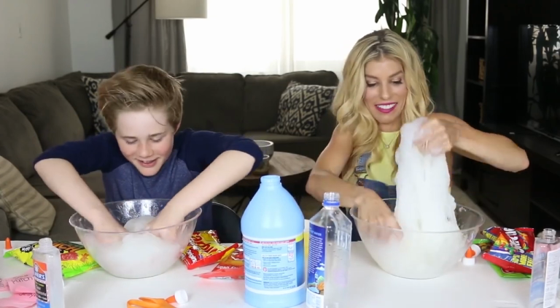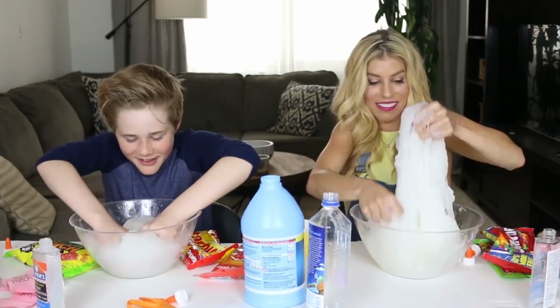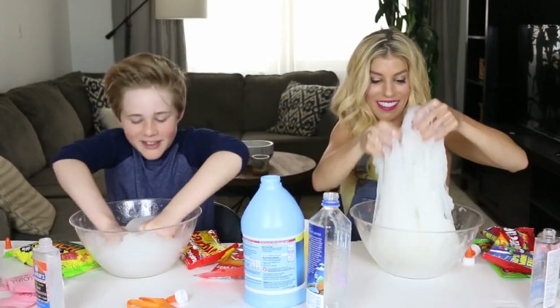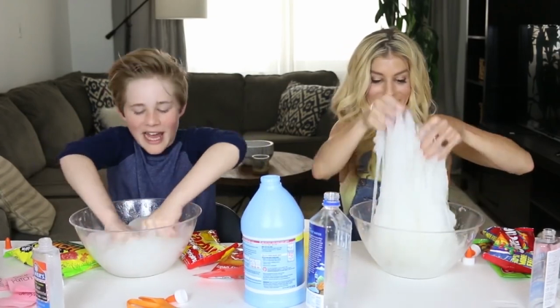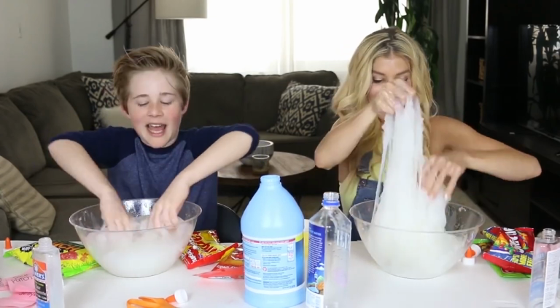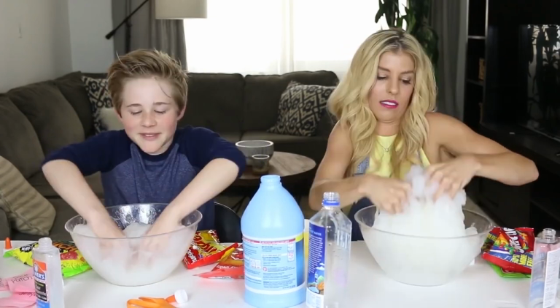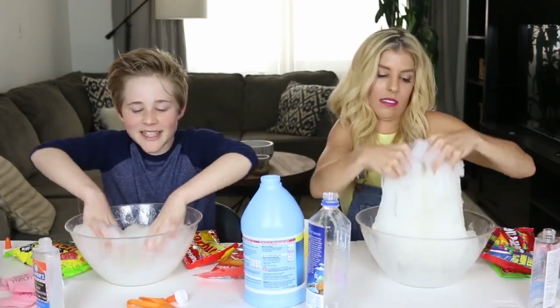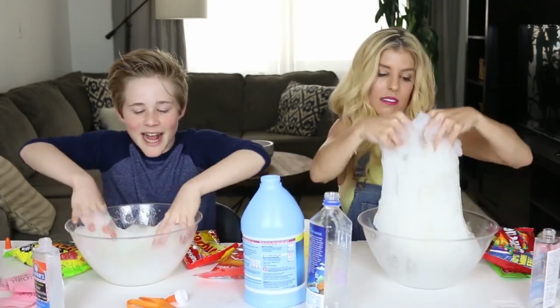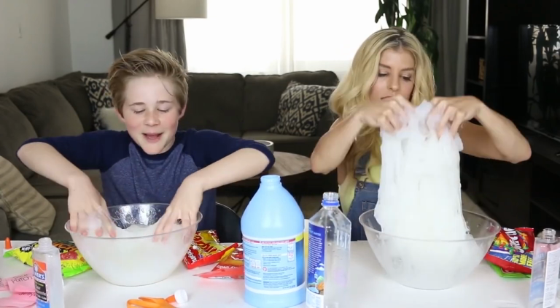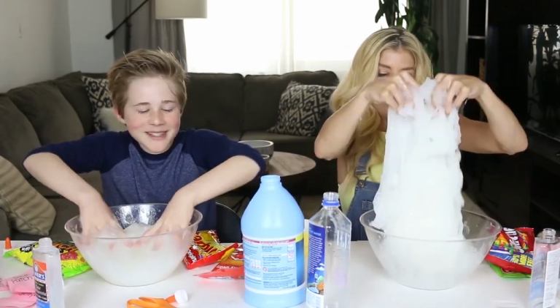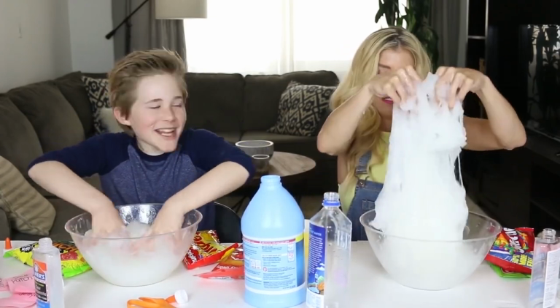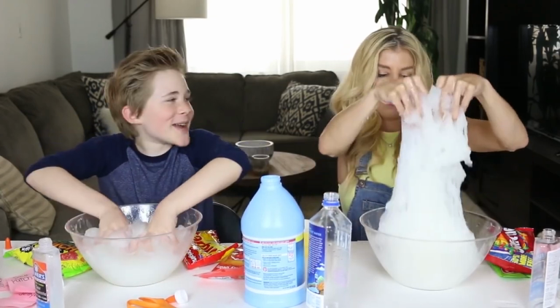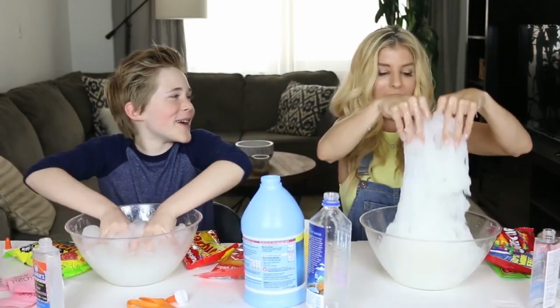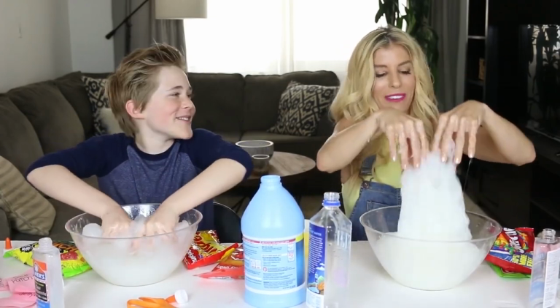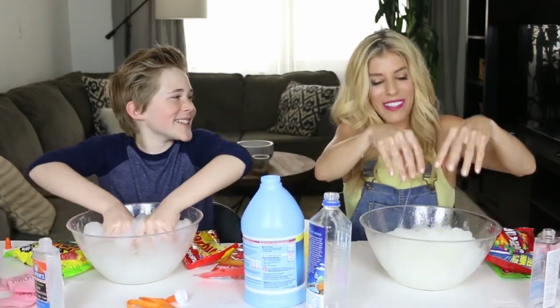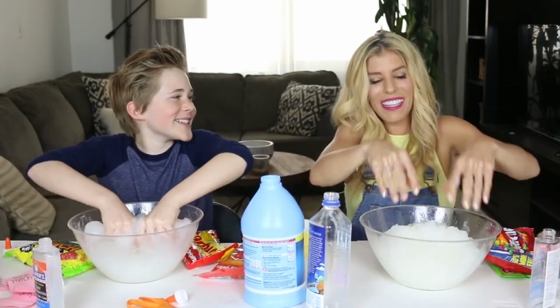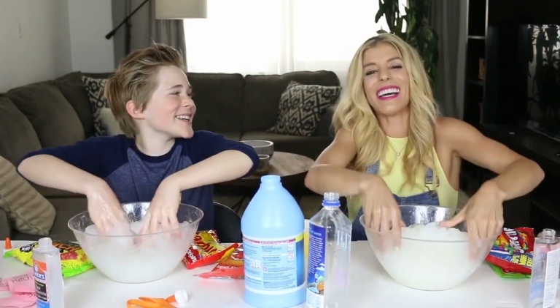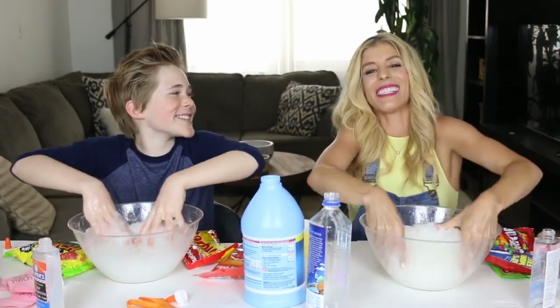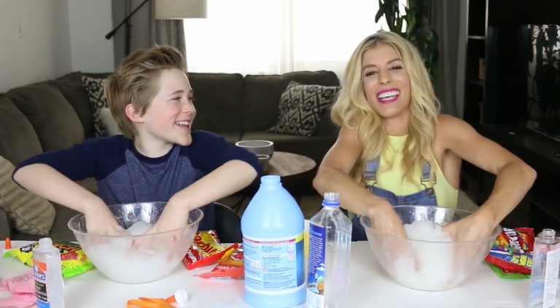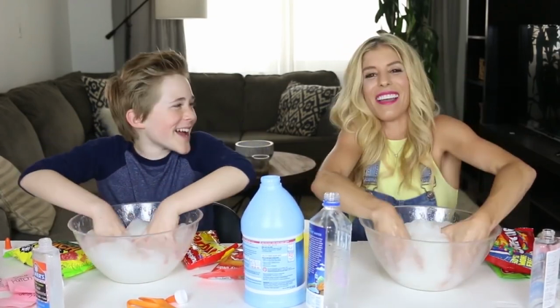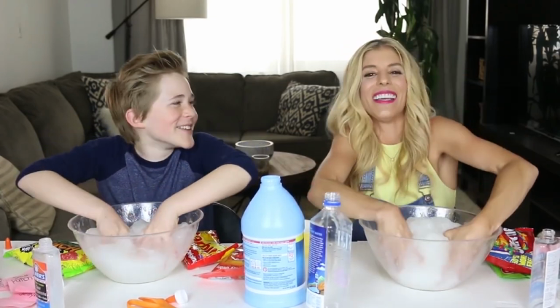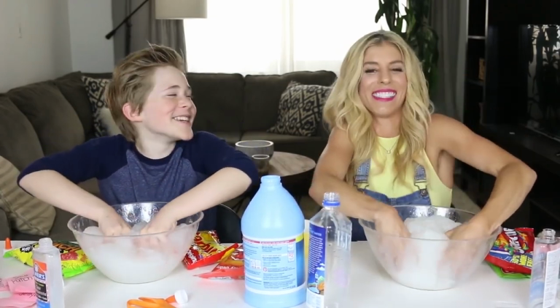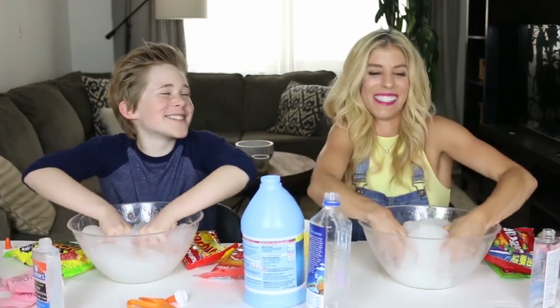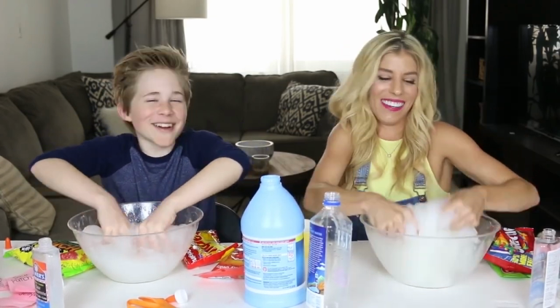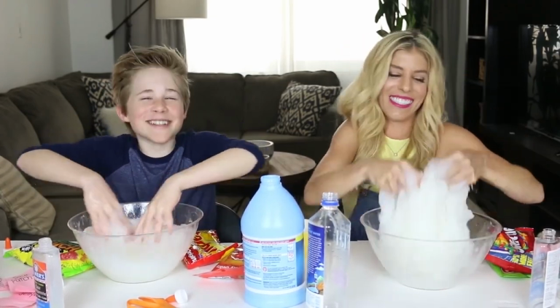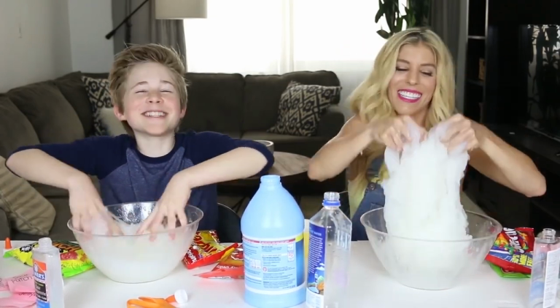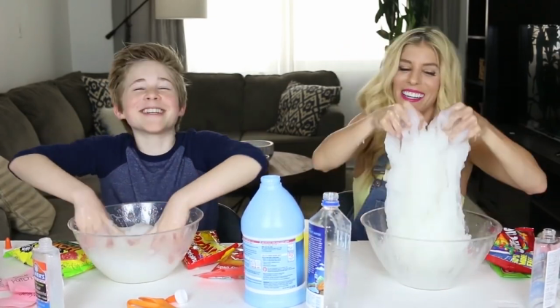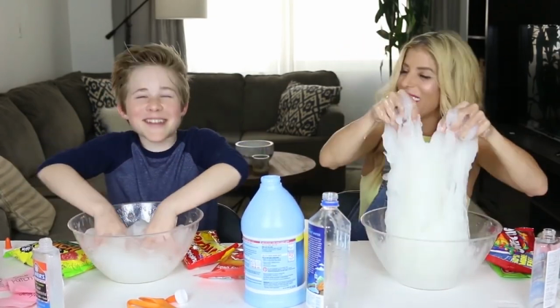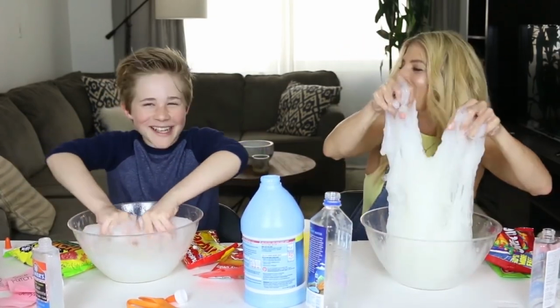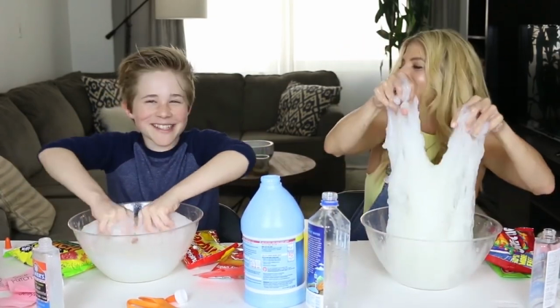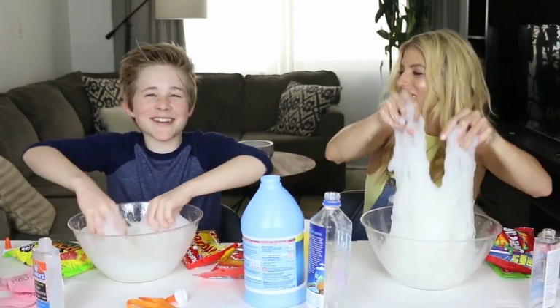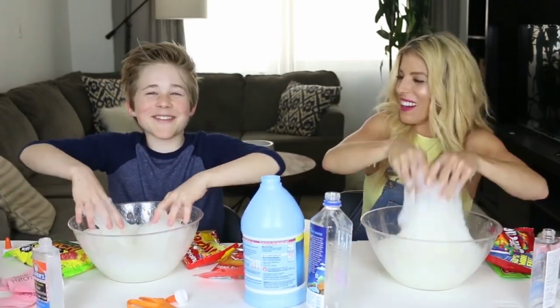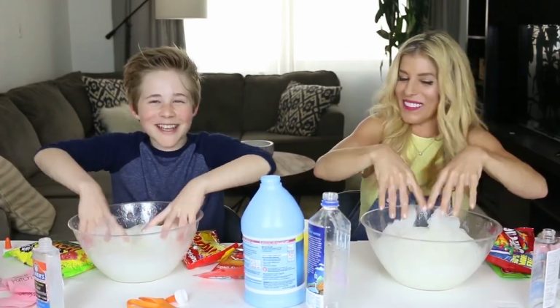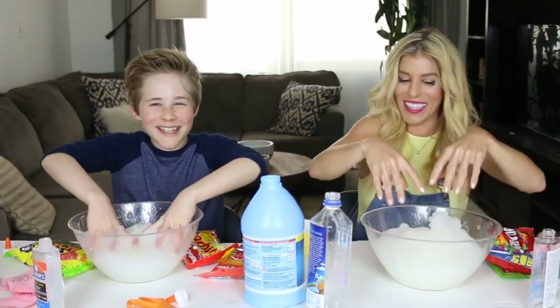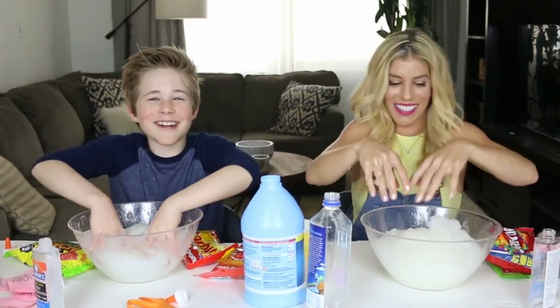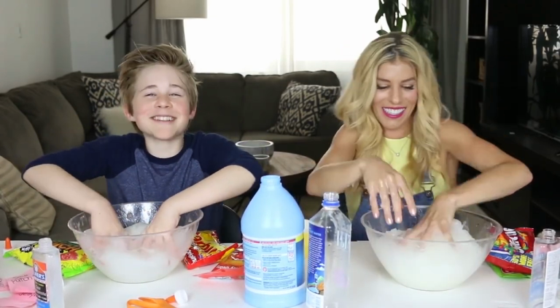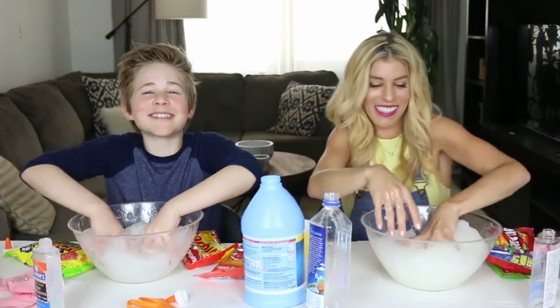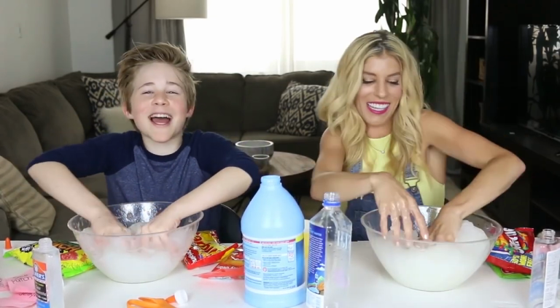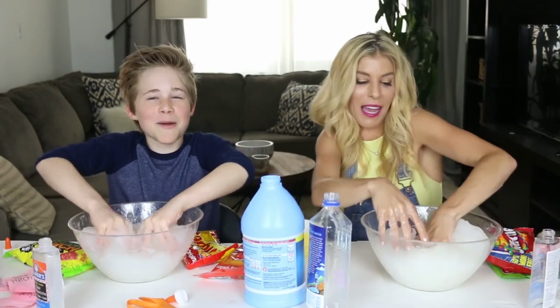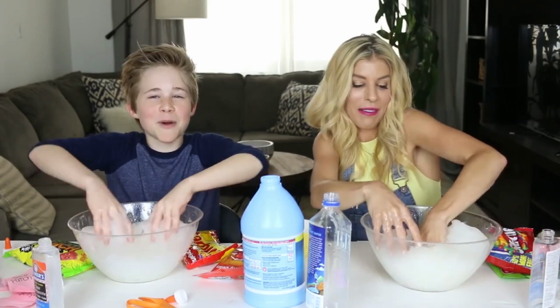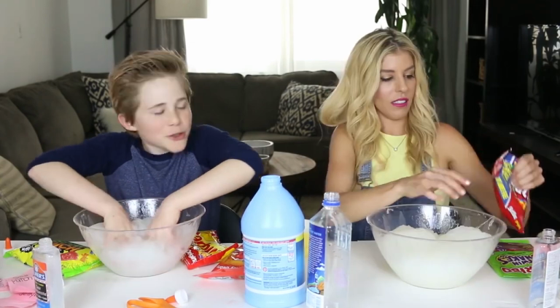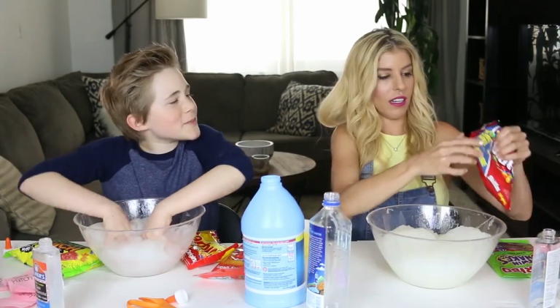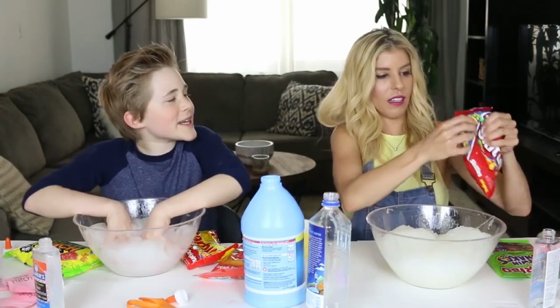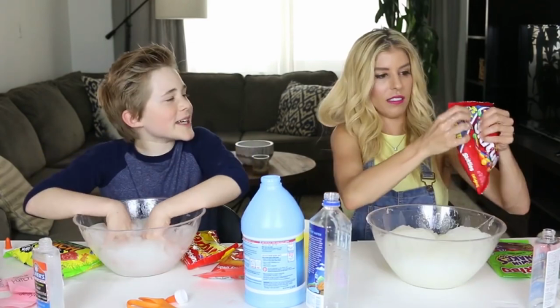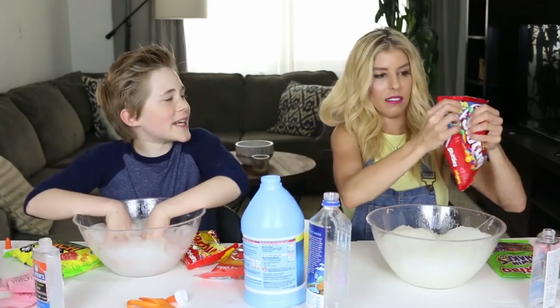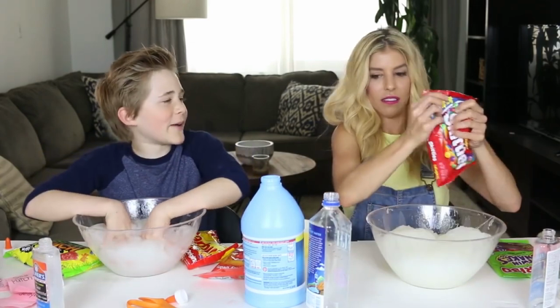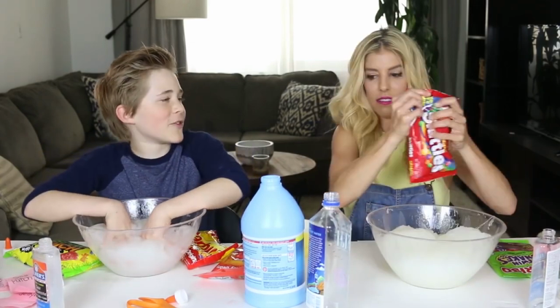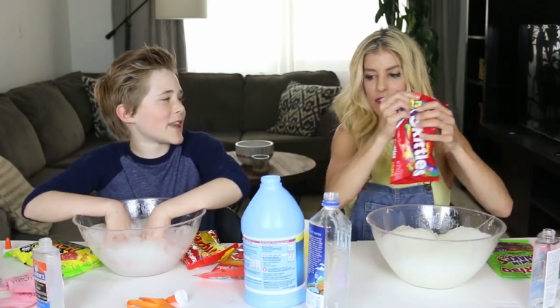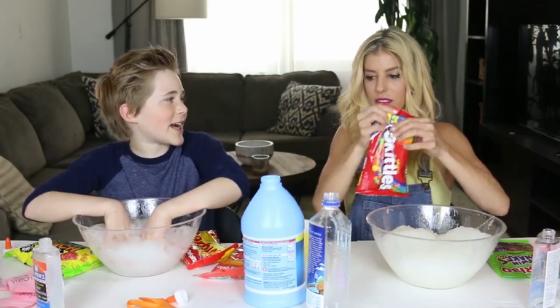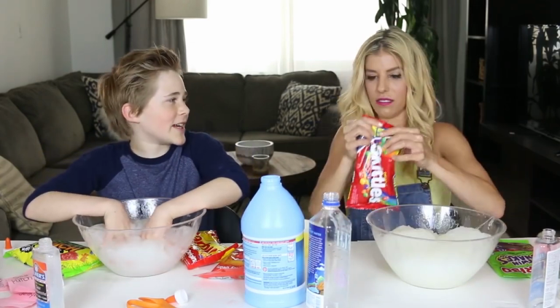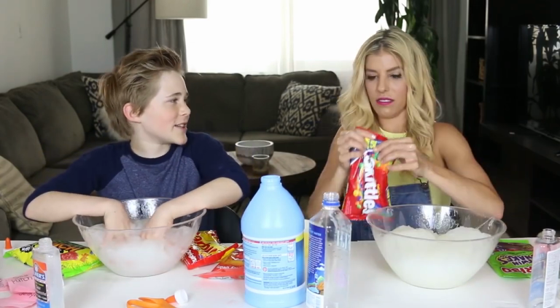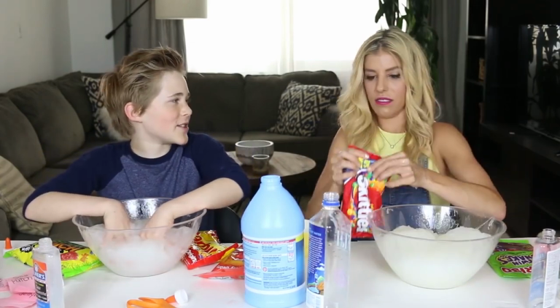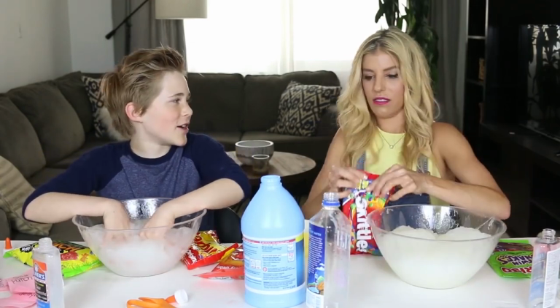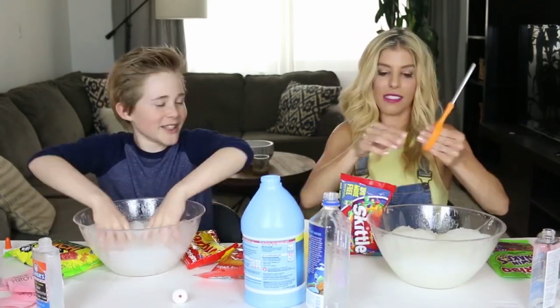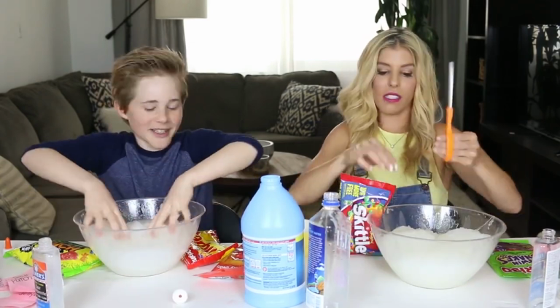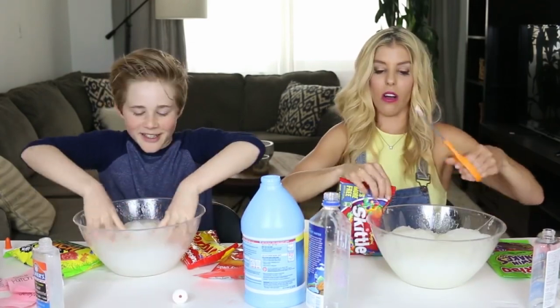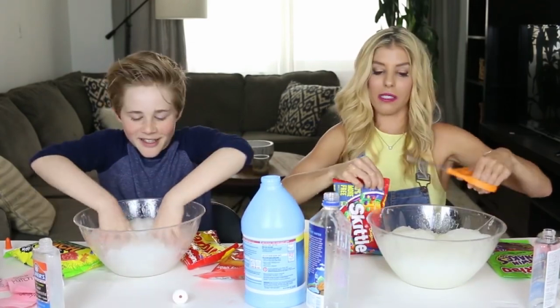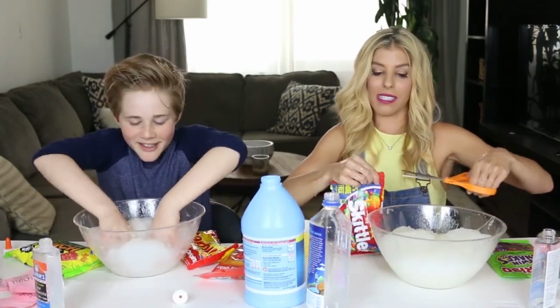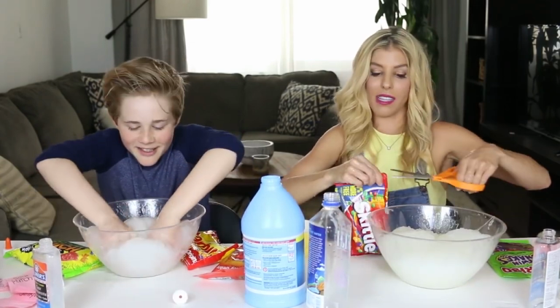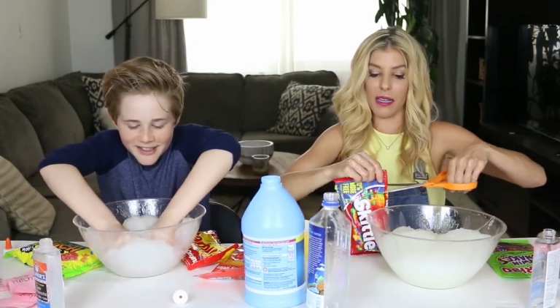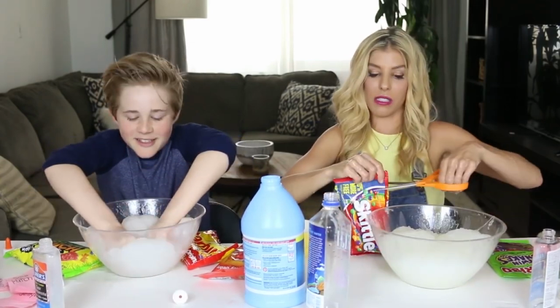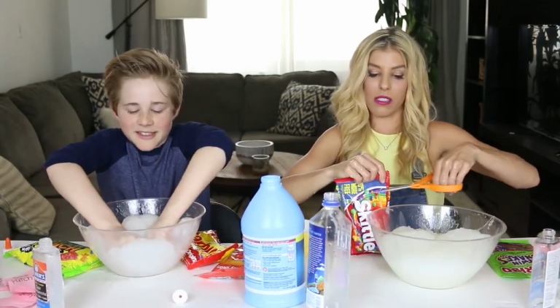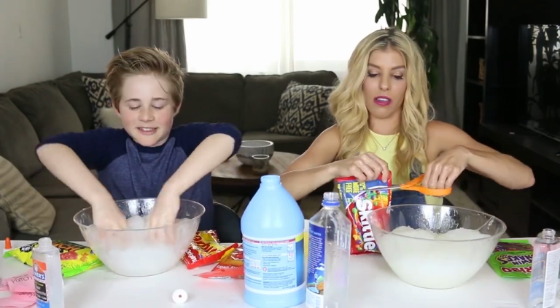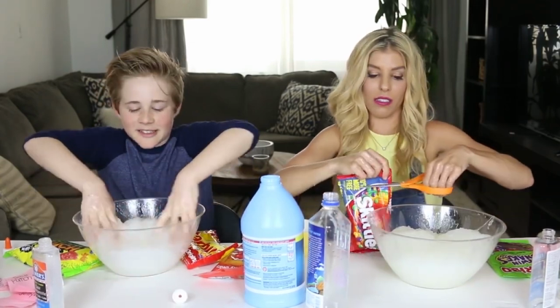I really like slime. It's so easy to make, so I make it all the time. You should make a name for that kind of slime. It's called slime song.